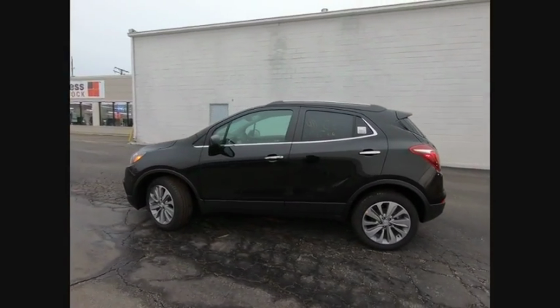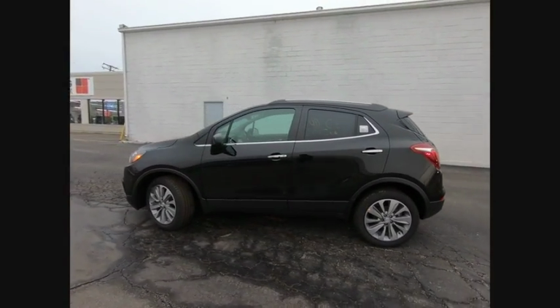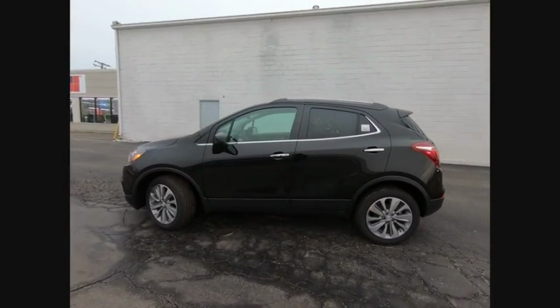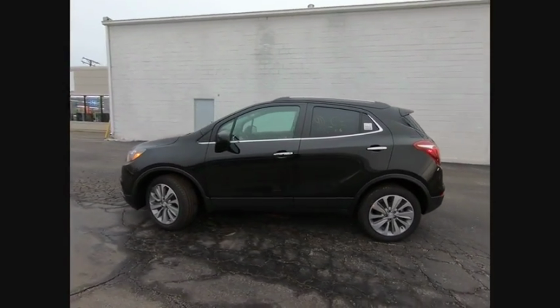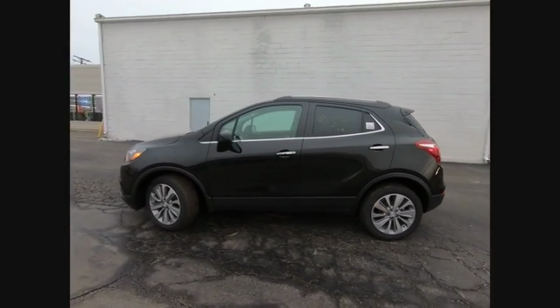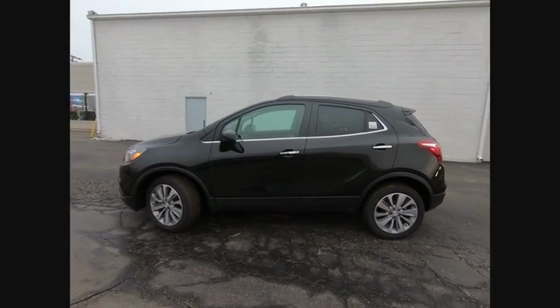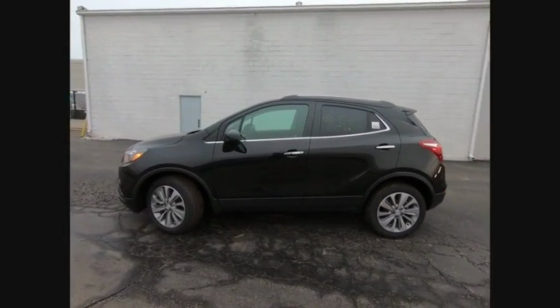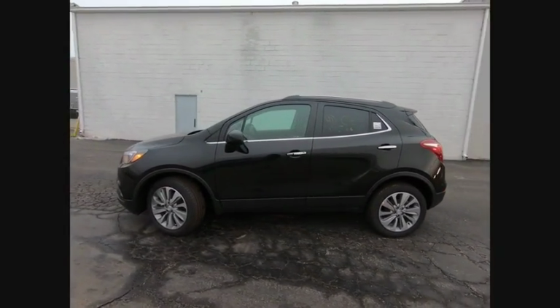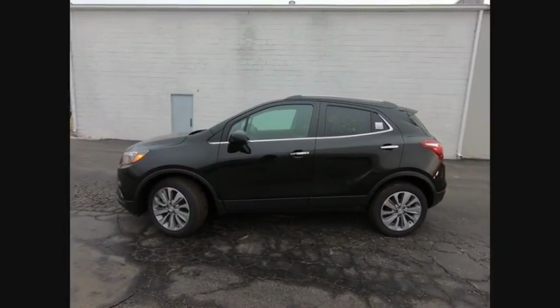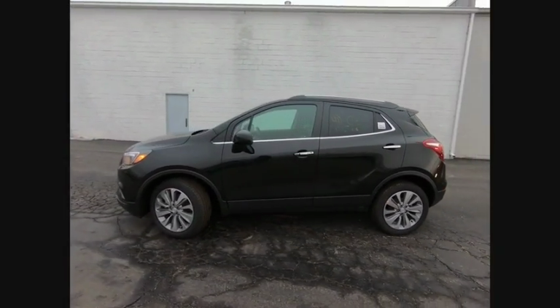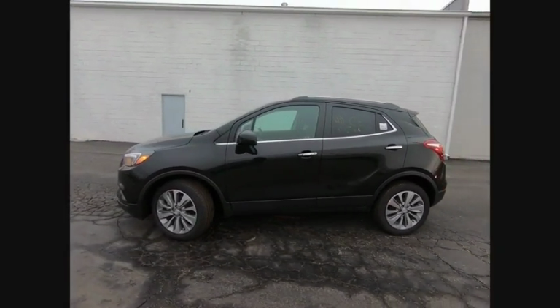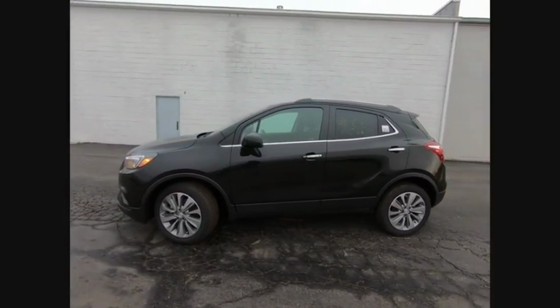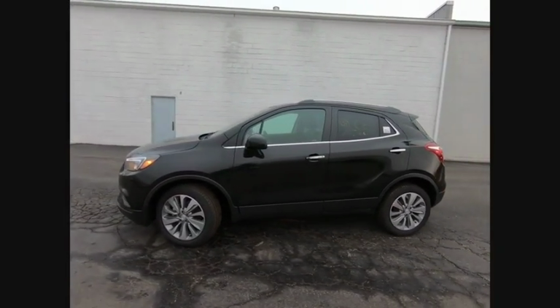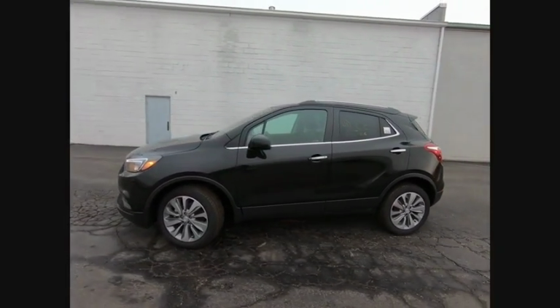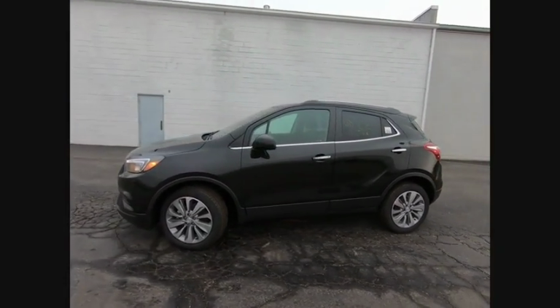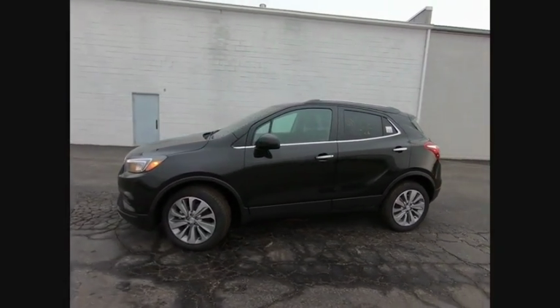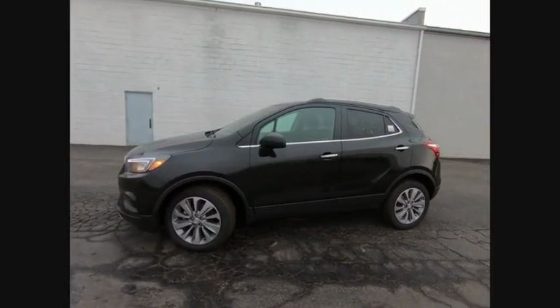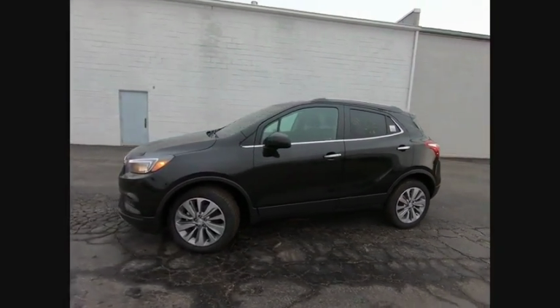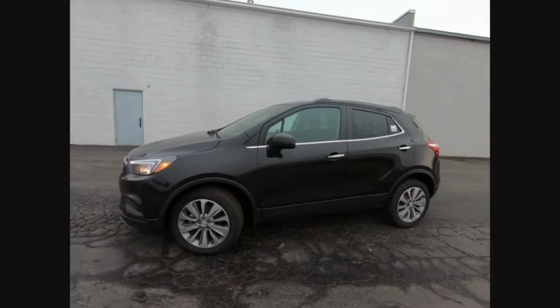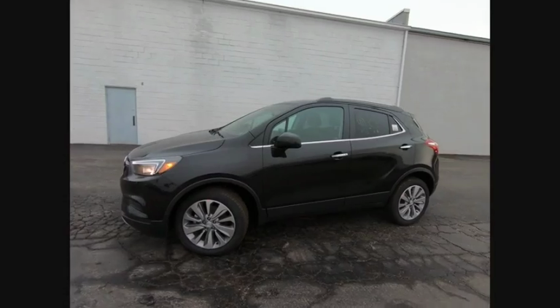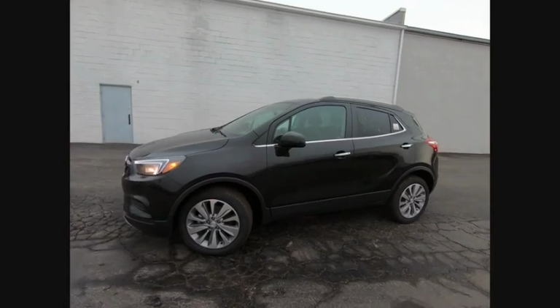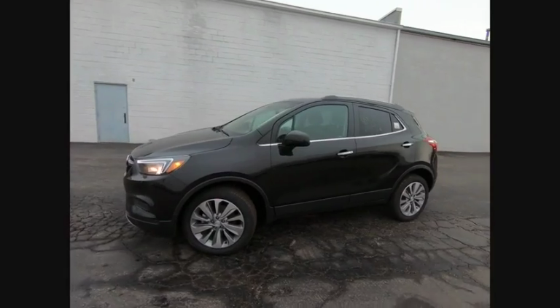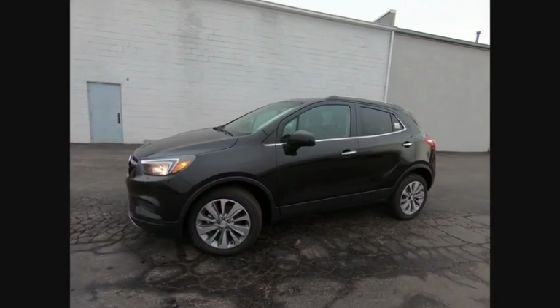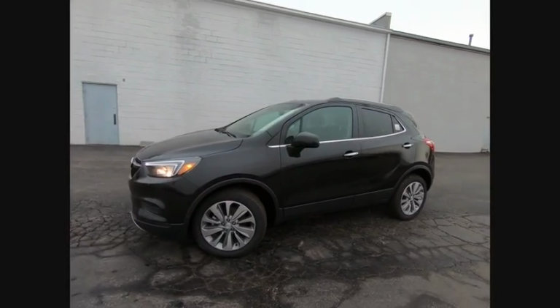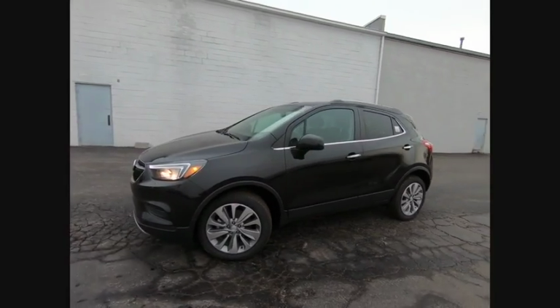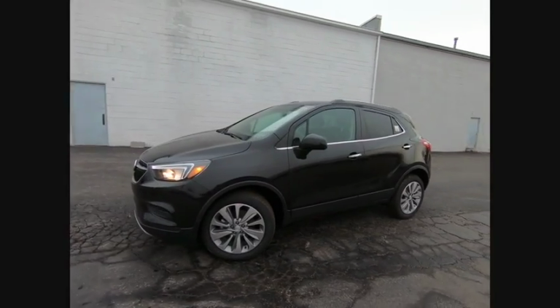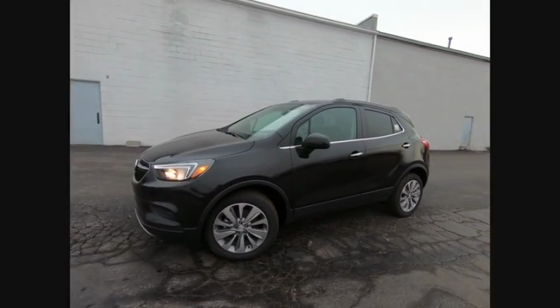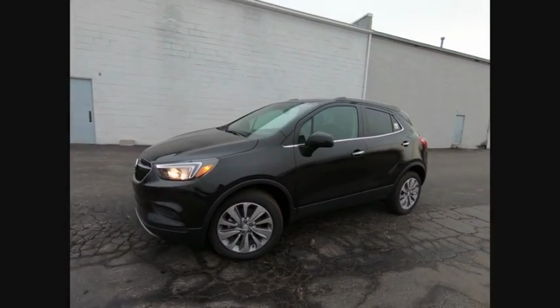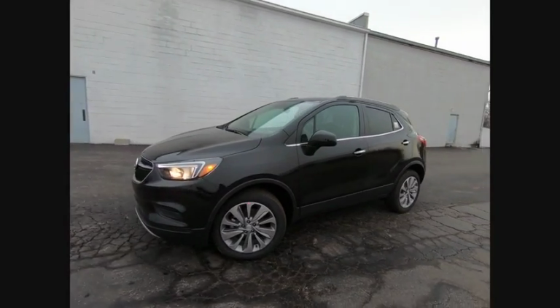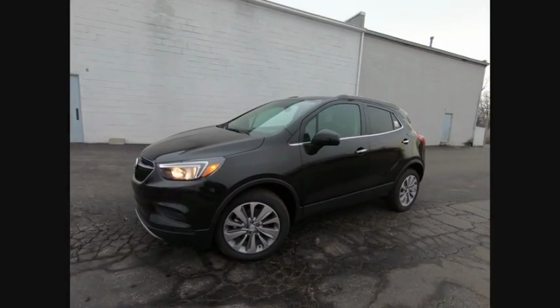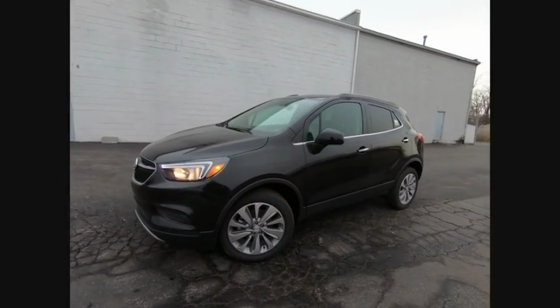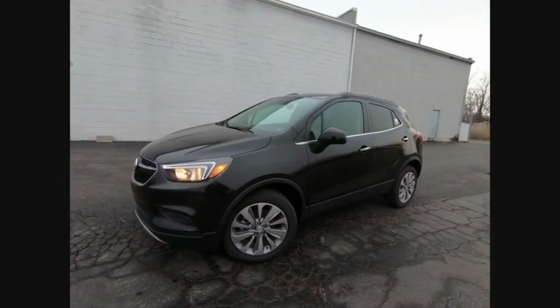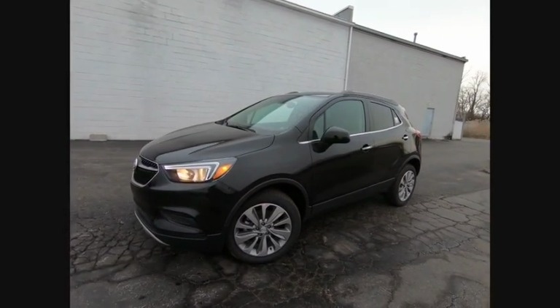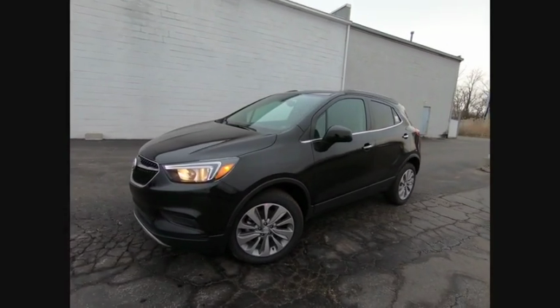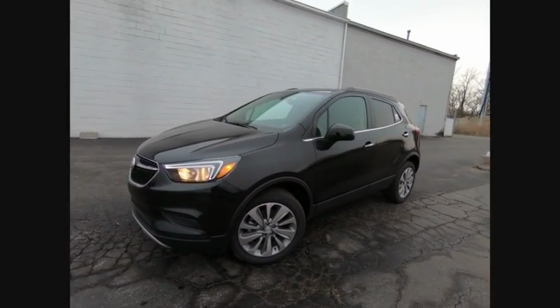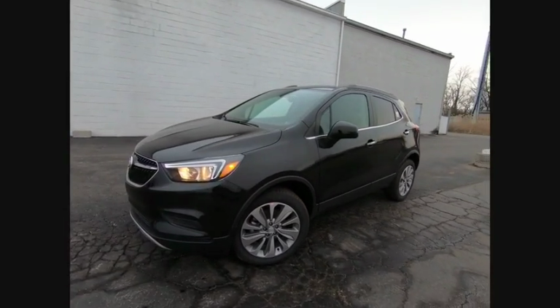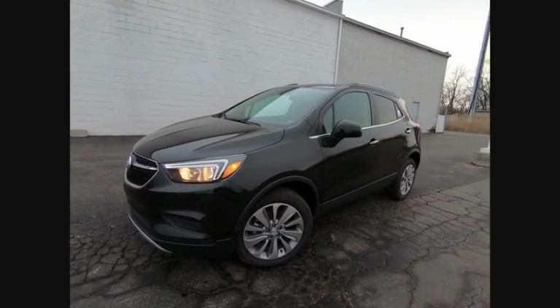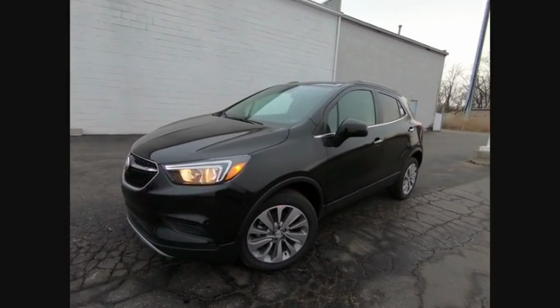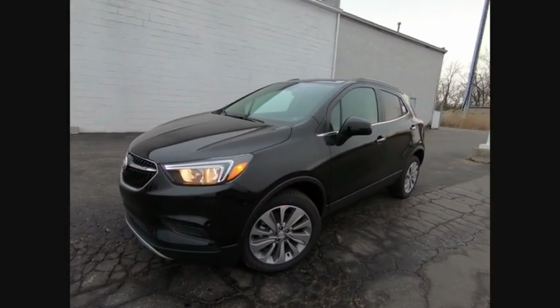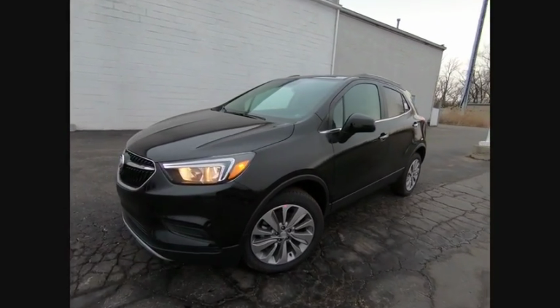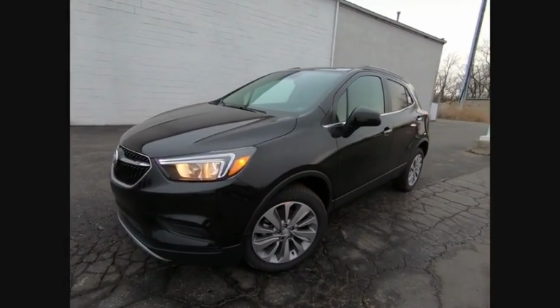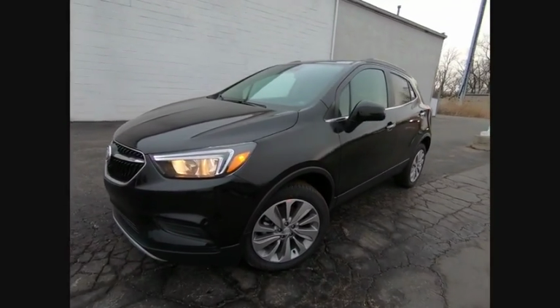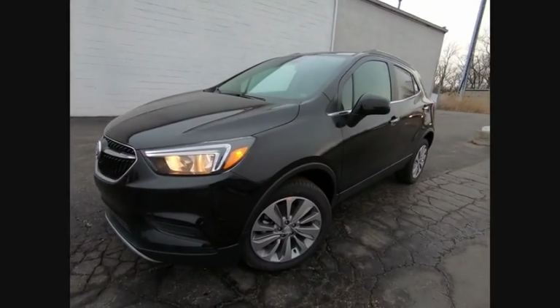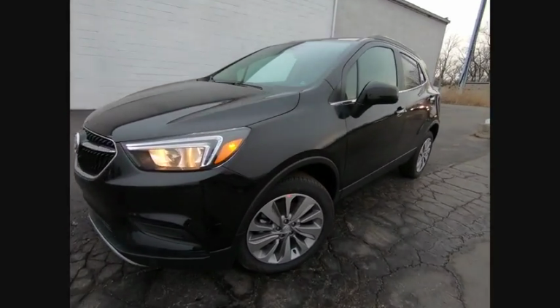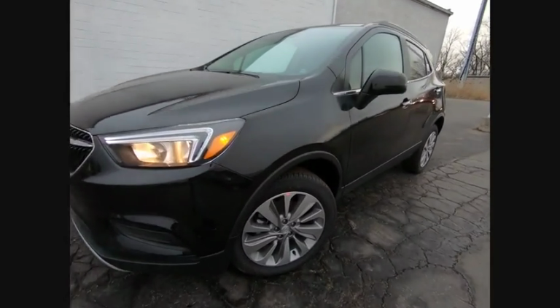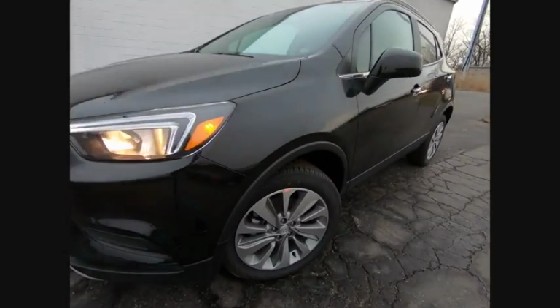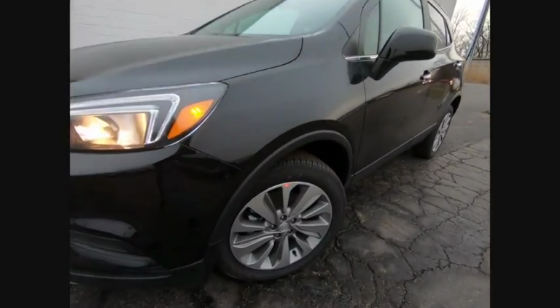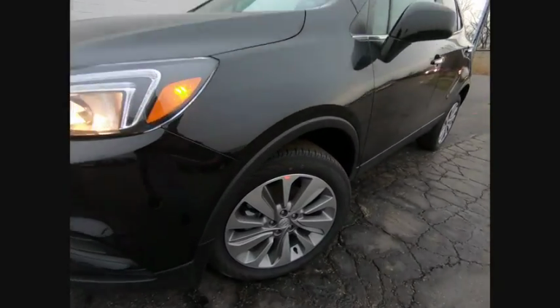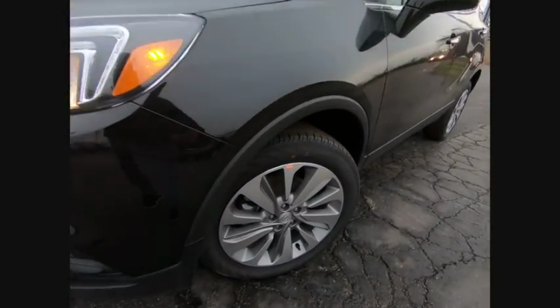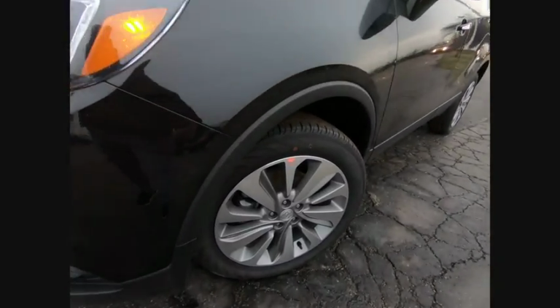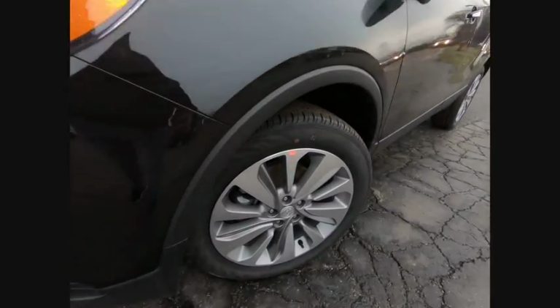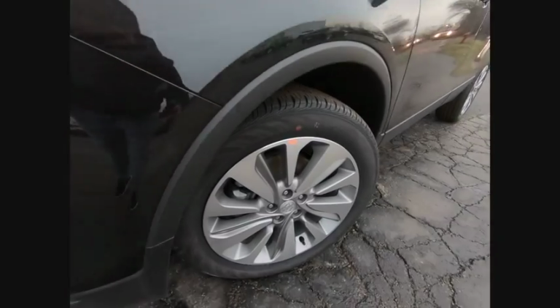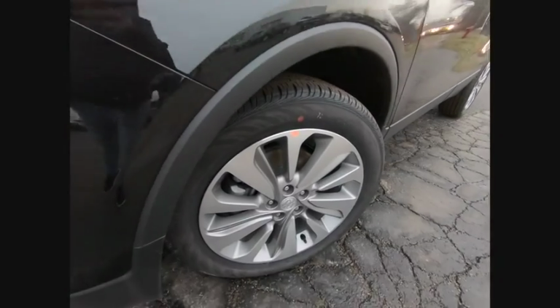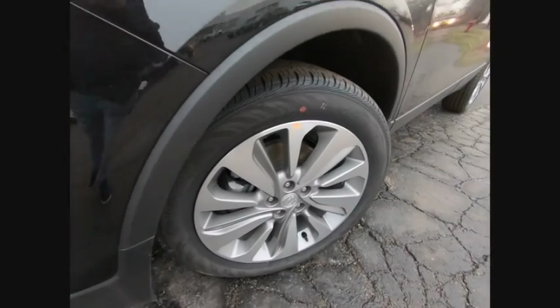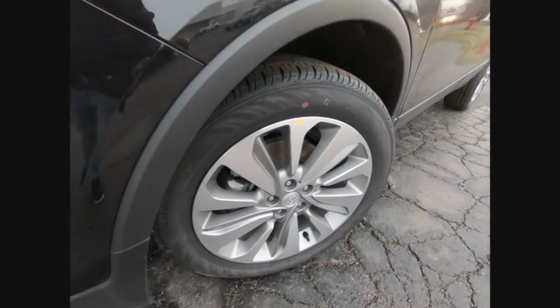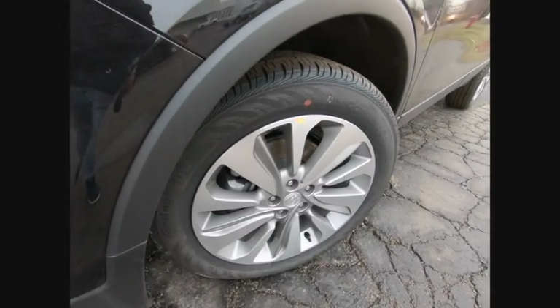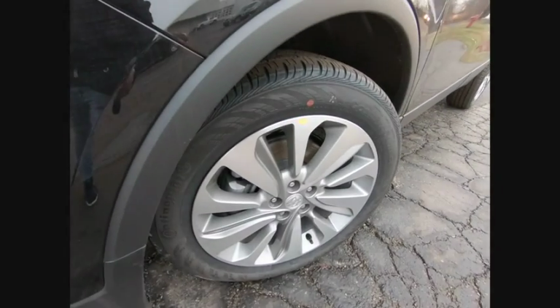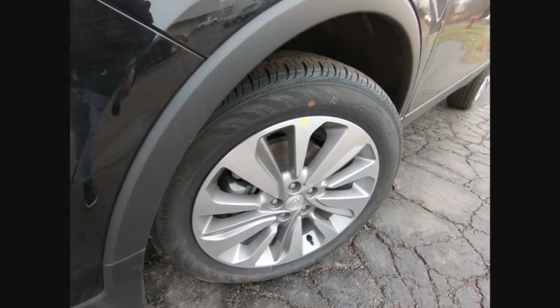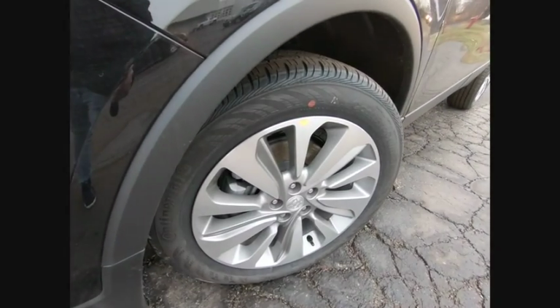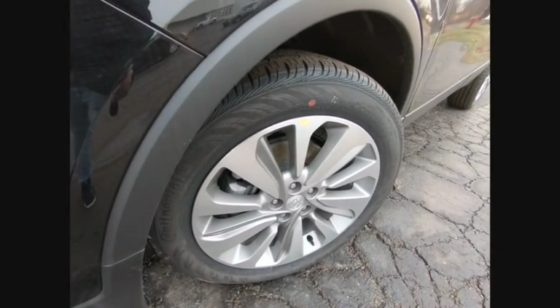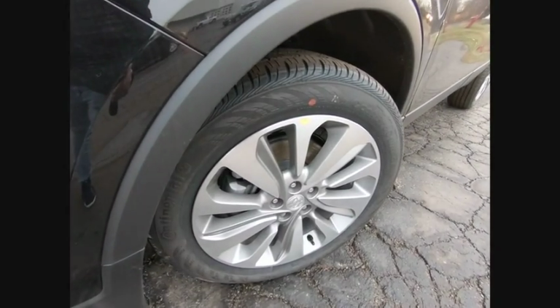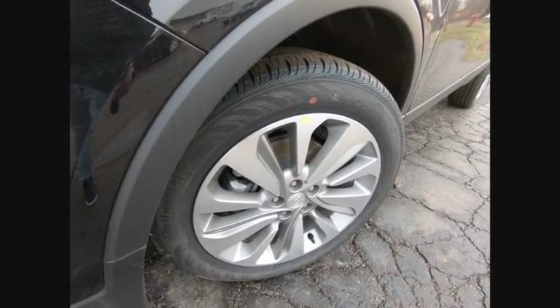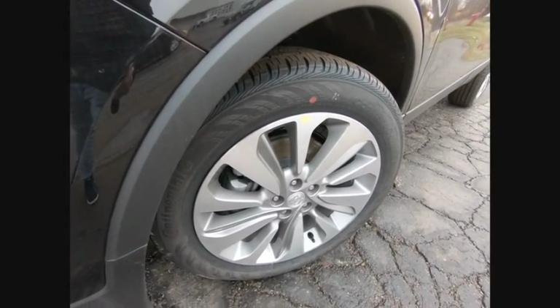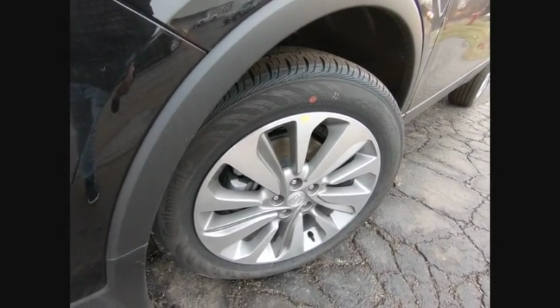Daytime running lights, engine immobilizer, privacy glass, four-wheel disc brakes. Come take a test drive today!